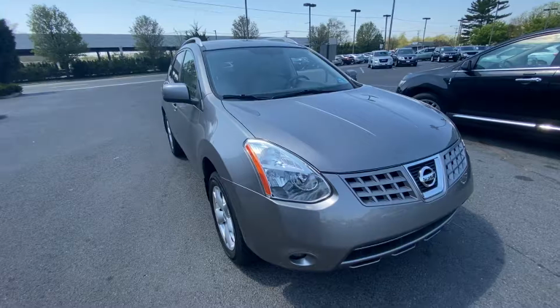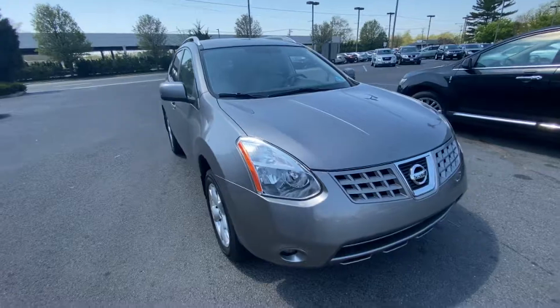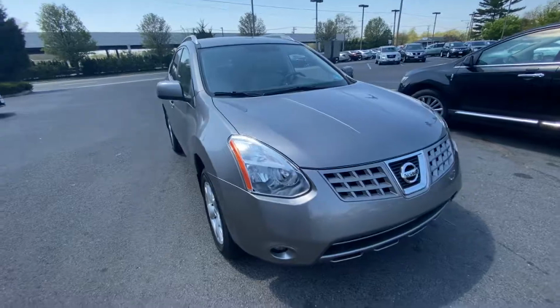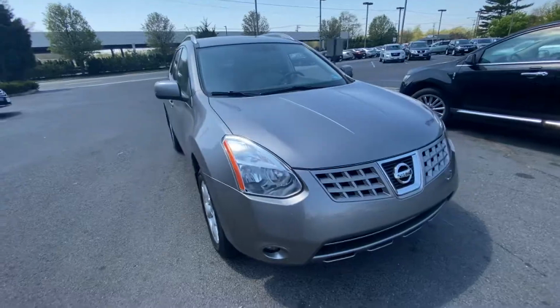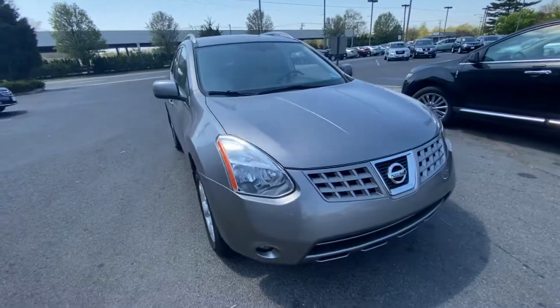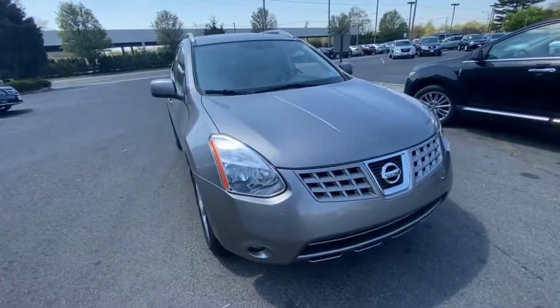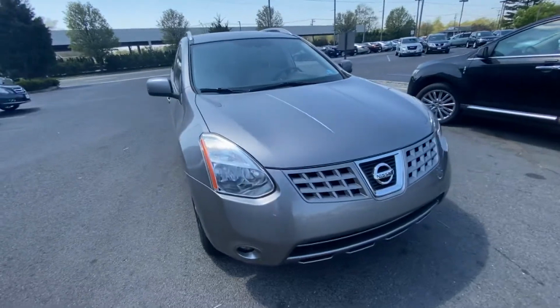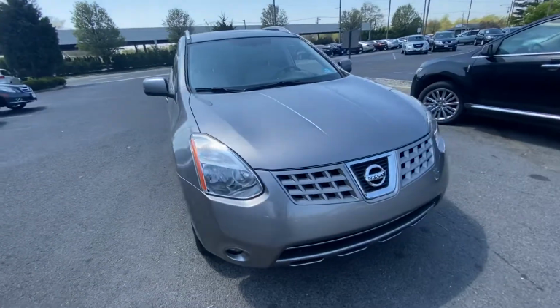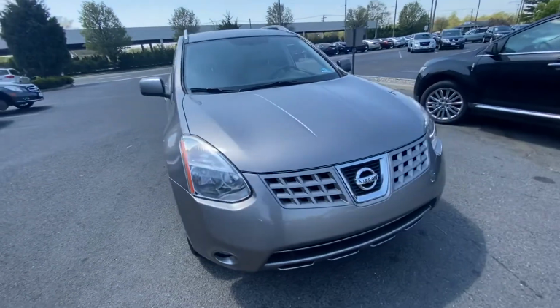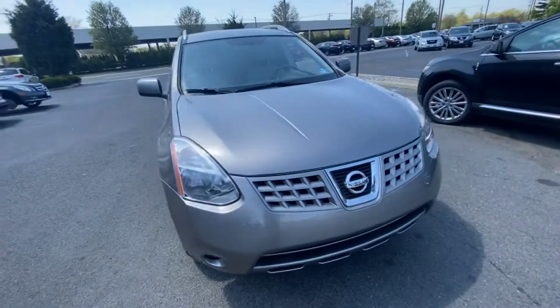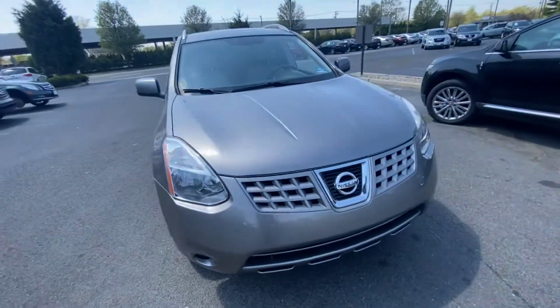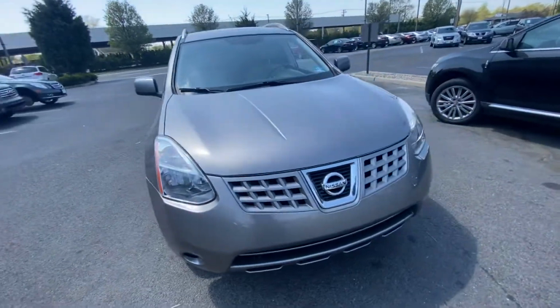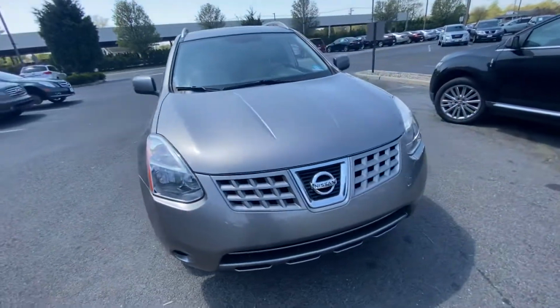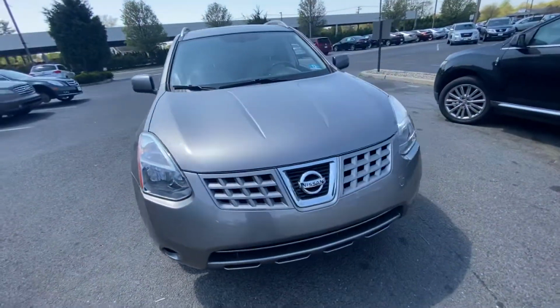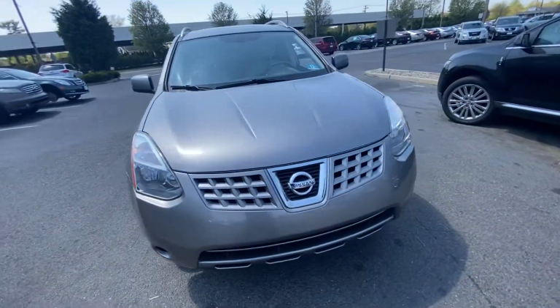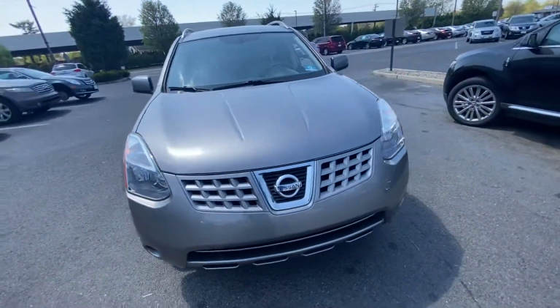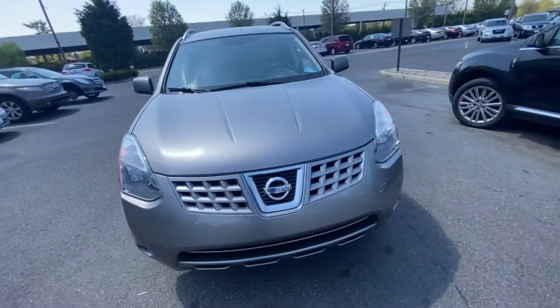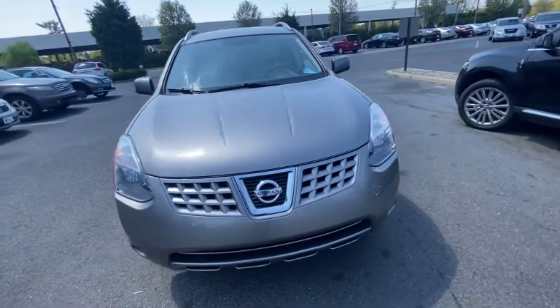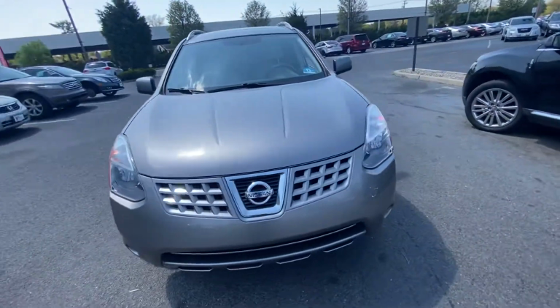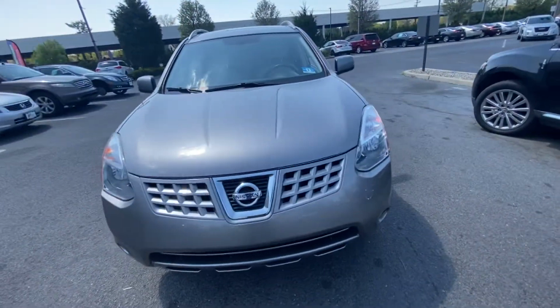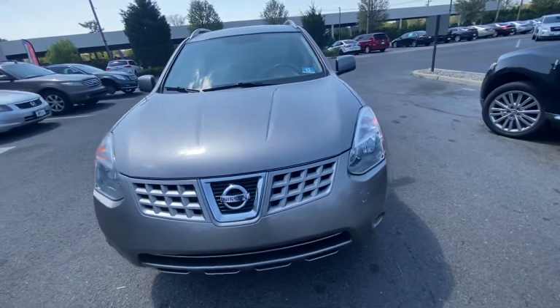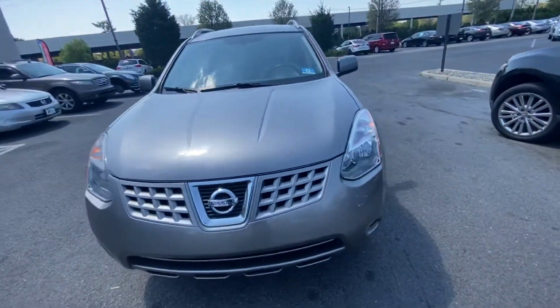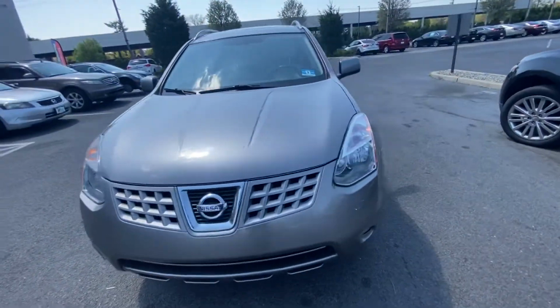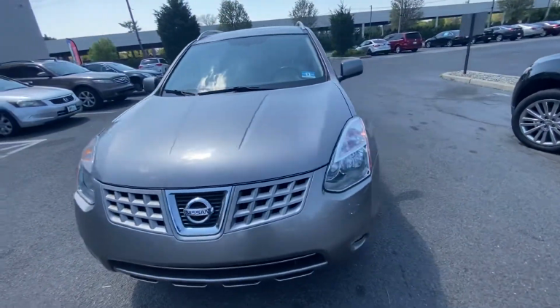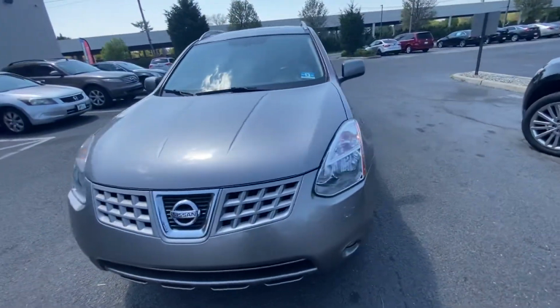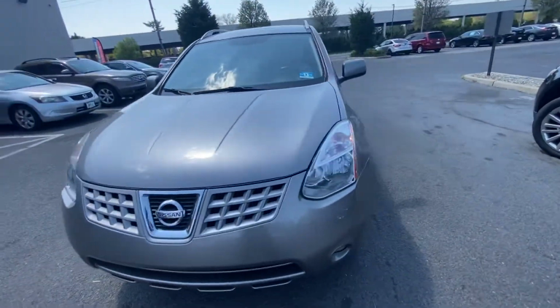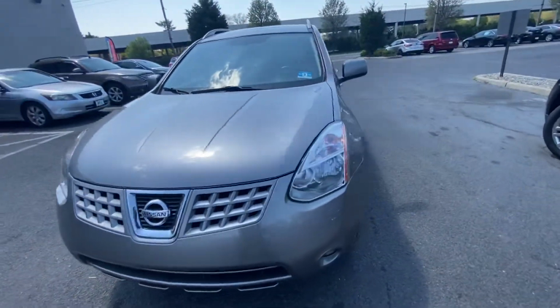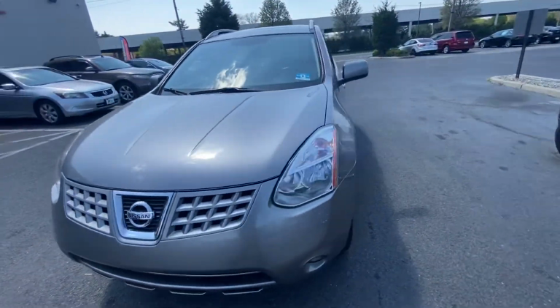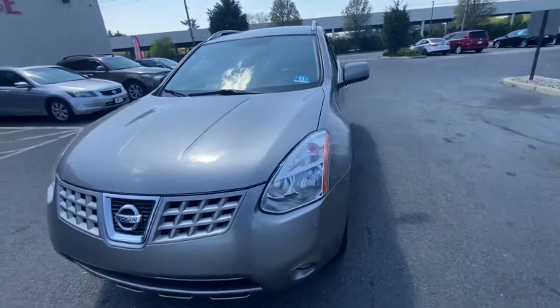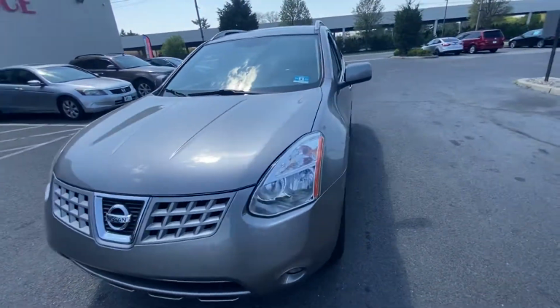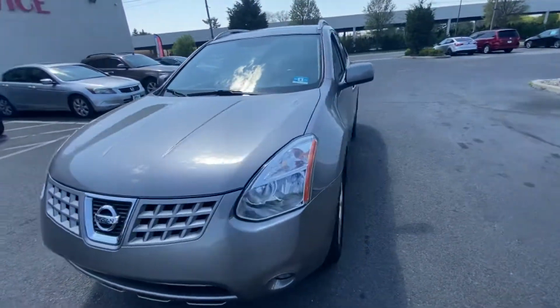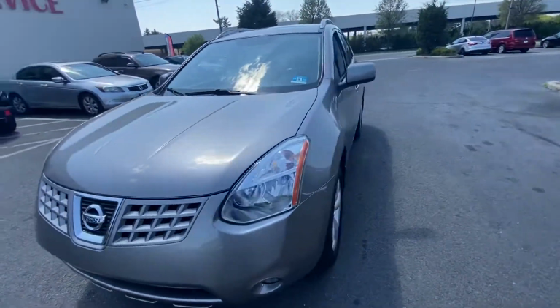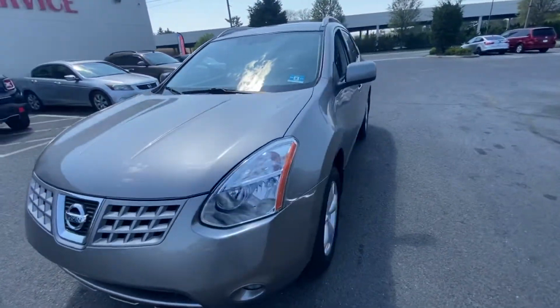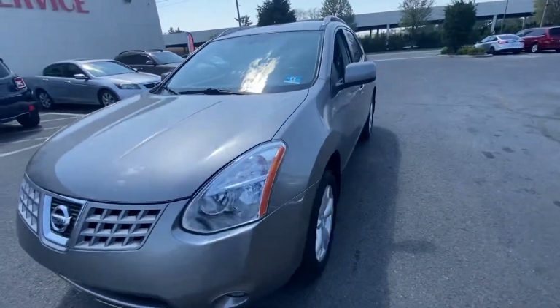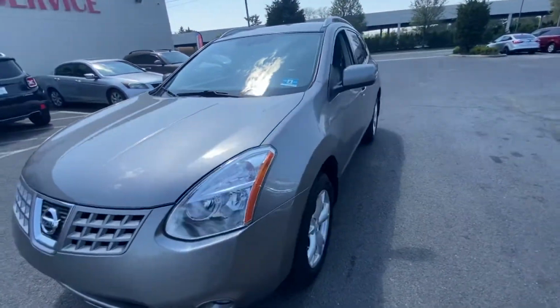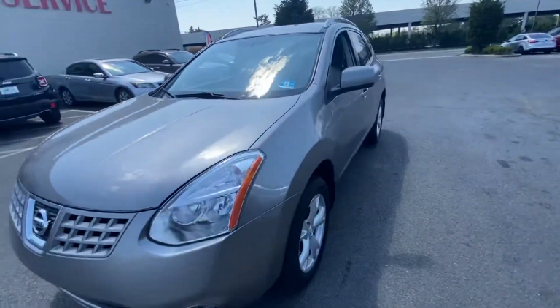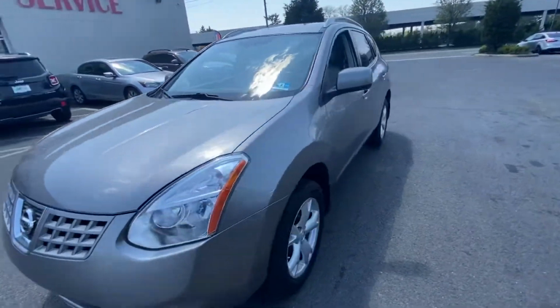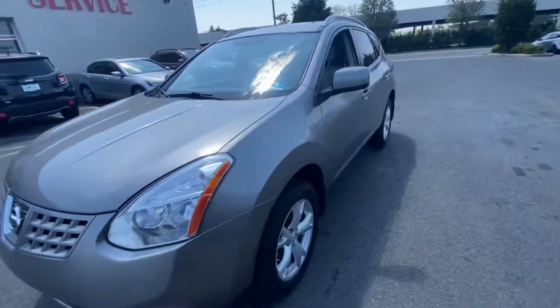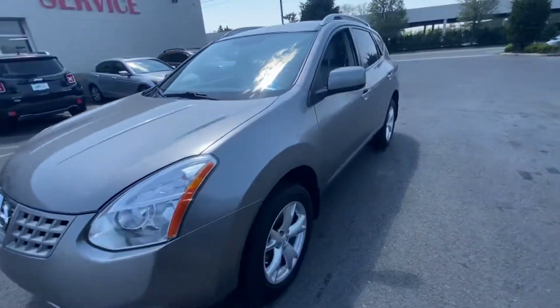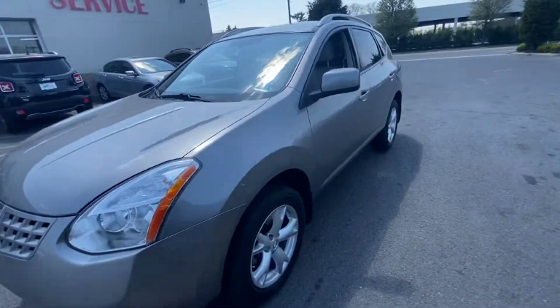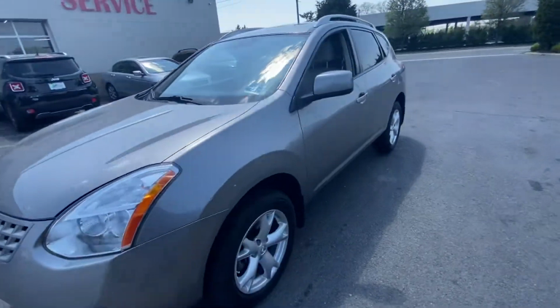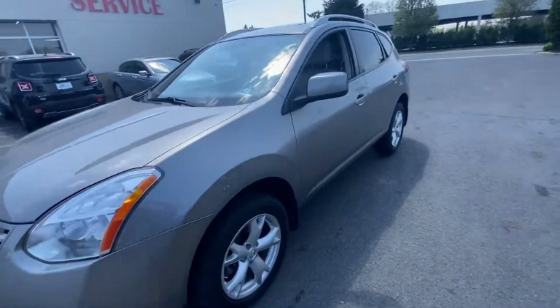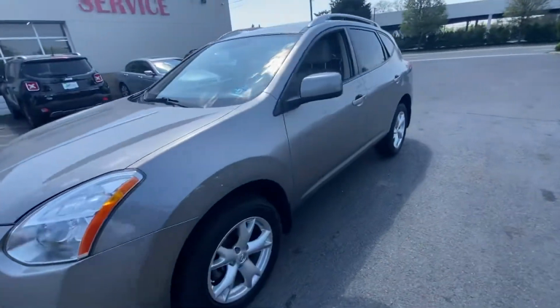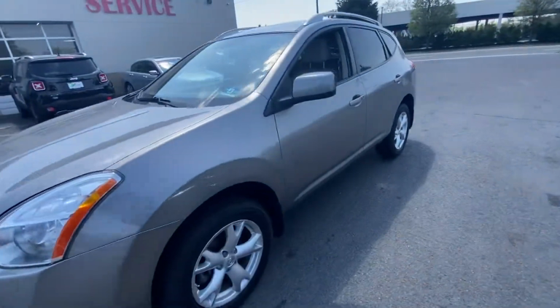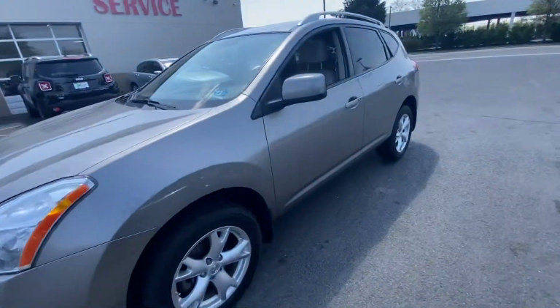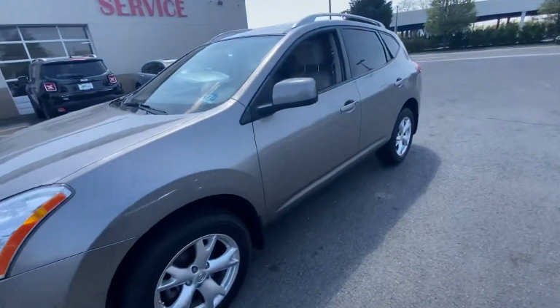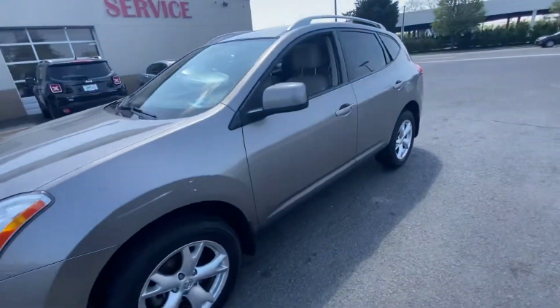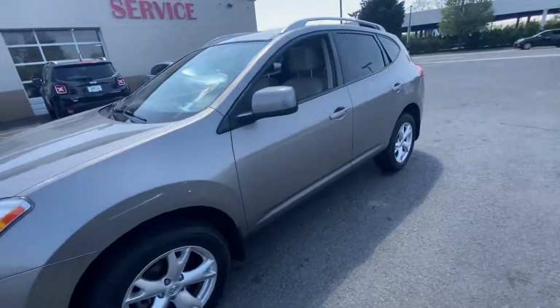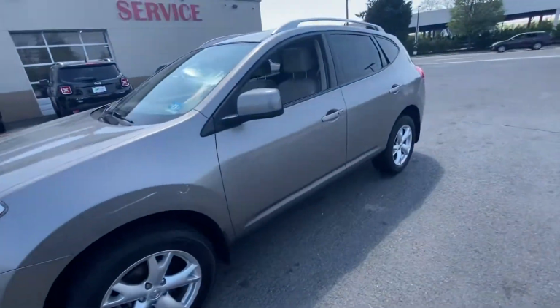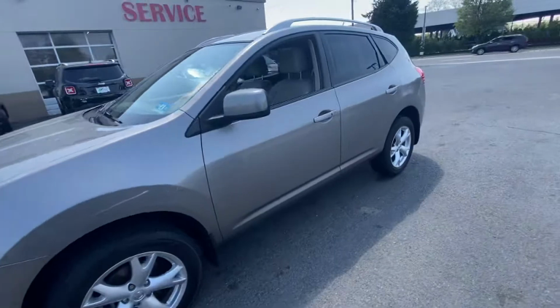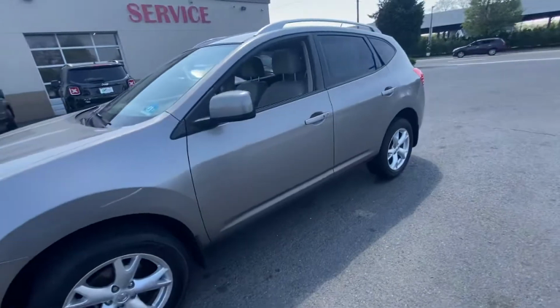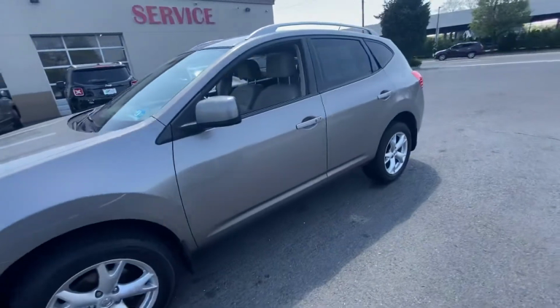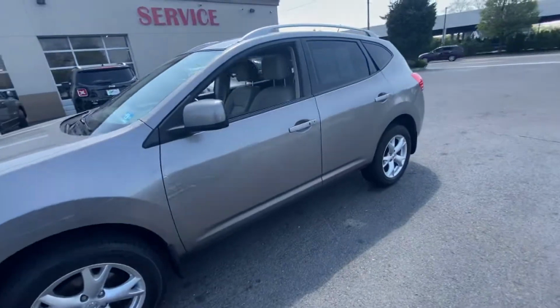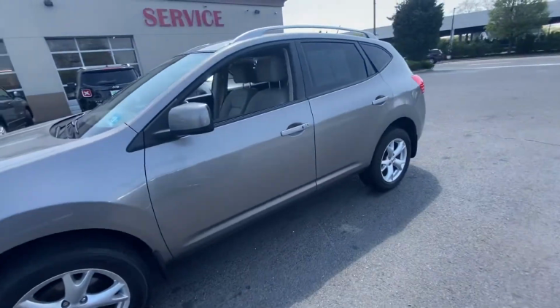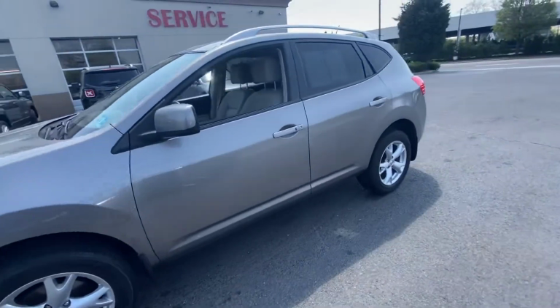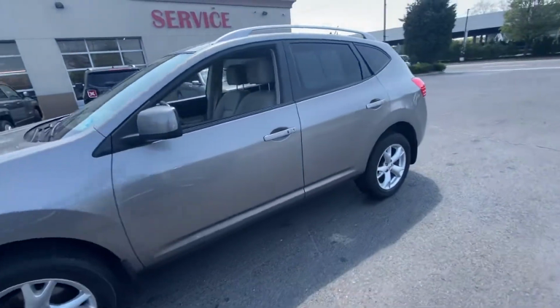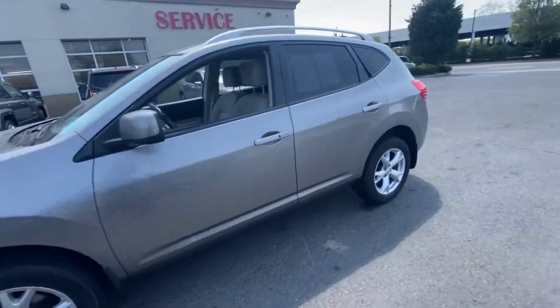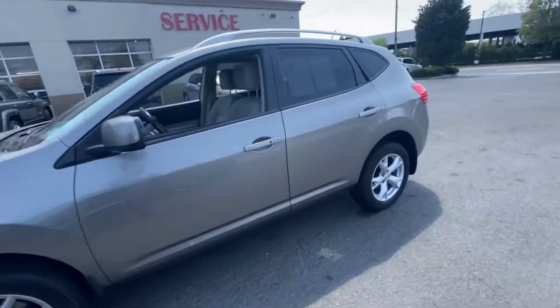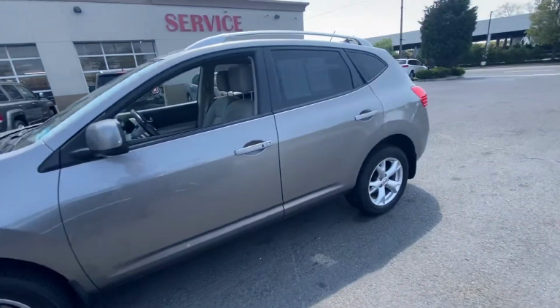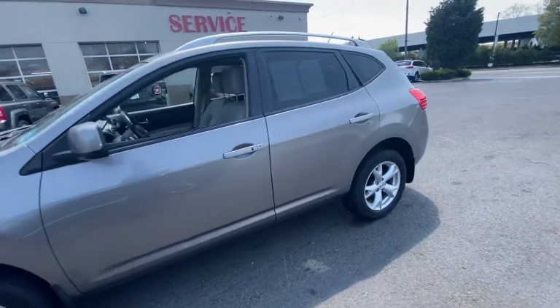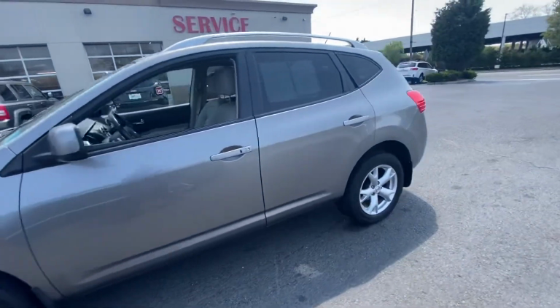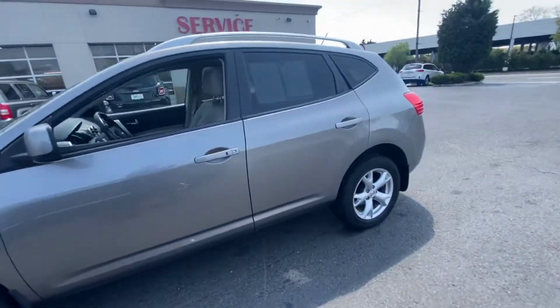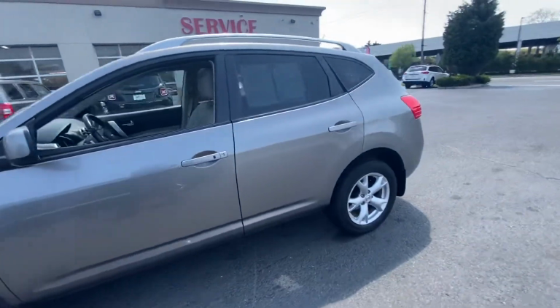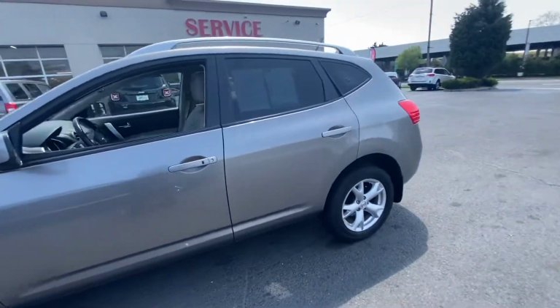Hello everyone, it's Brandon from Bridge Auto. I got a 2009 Nissan Rogue. It has 132,000 miles.